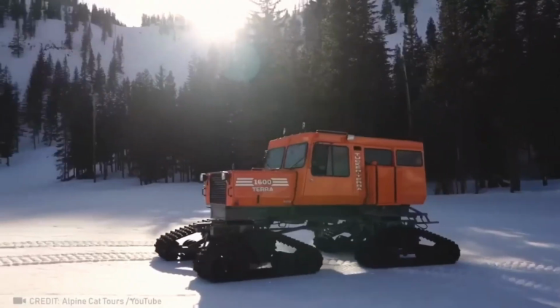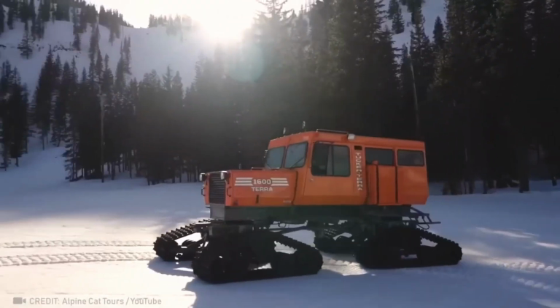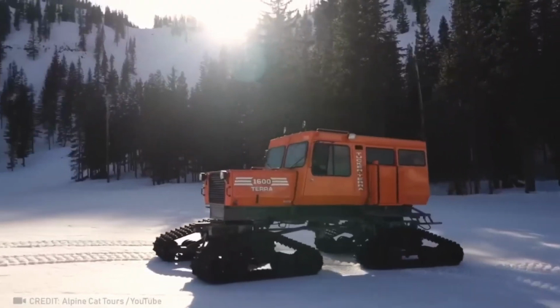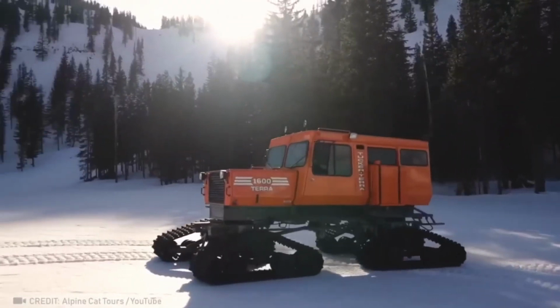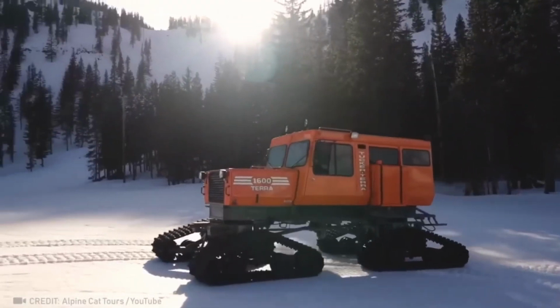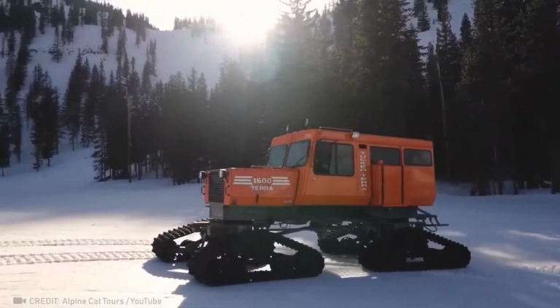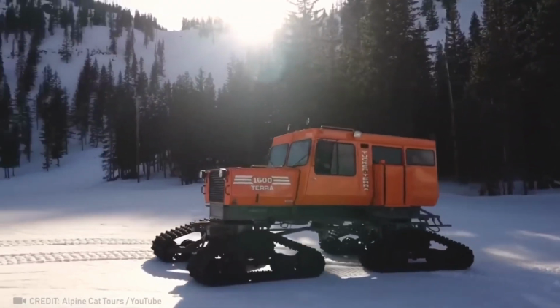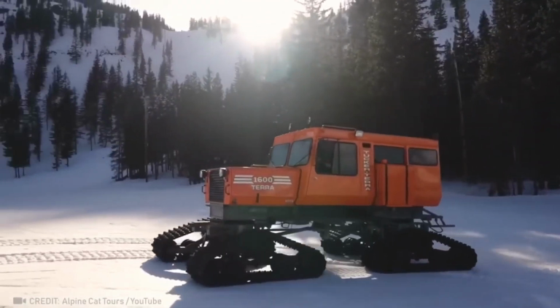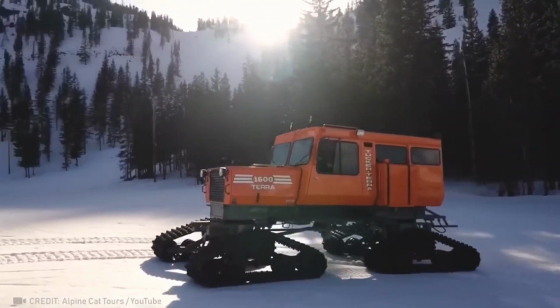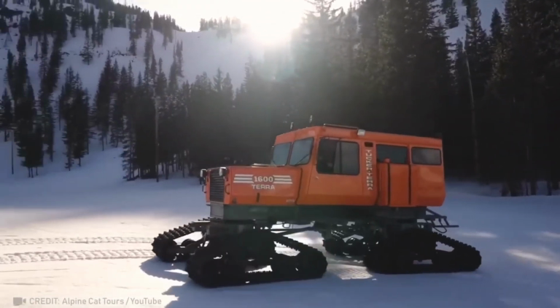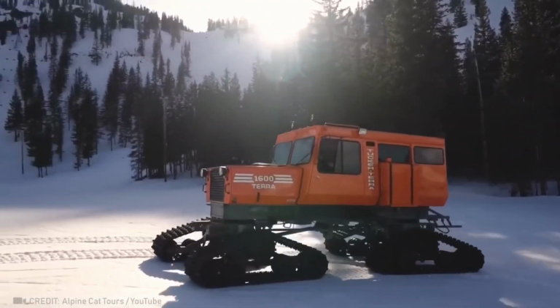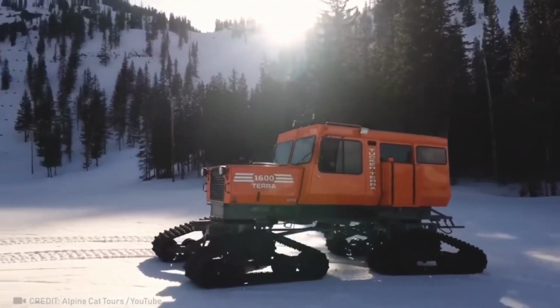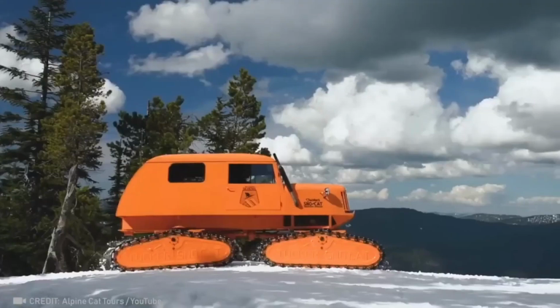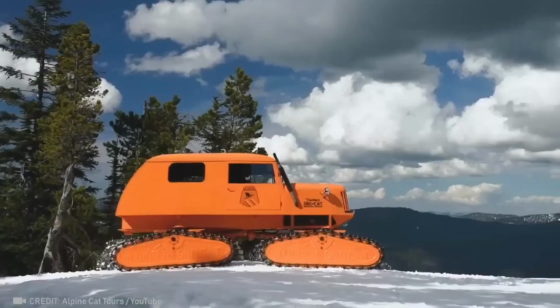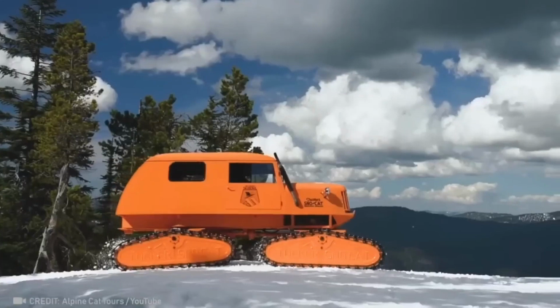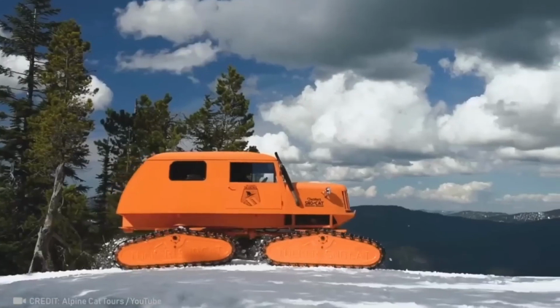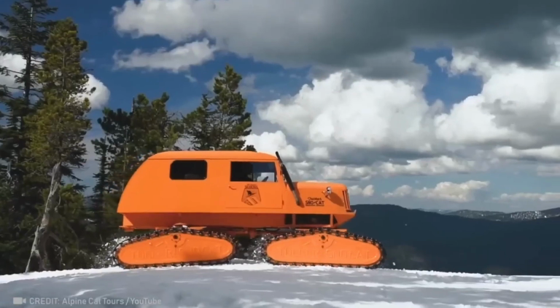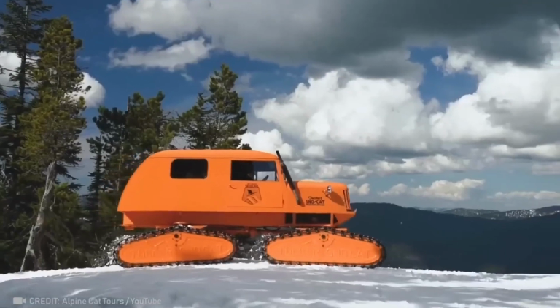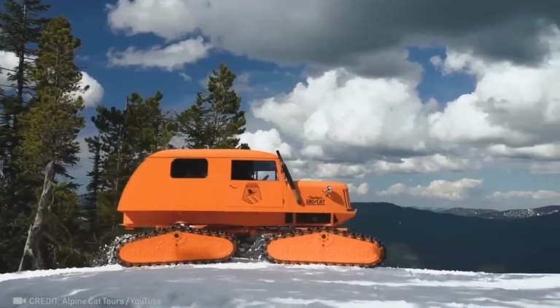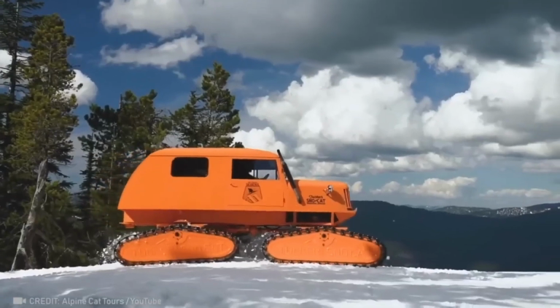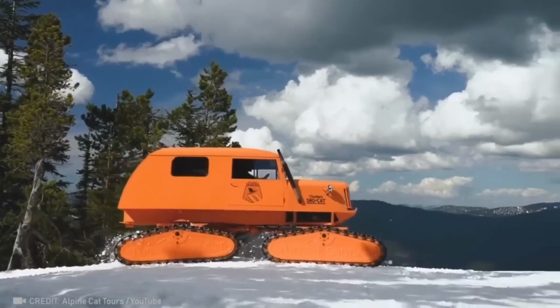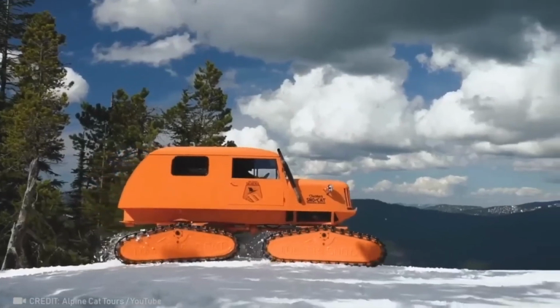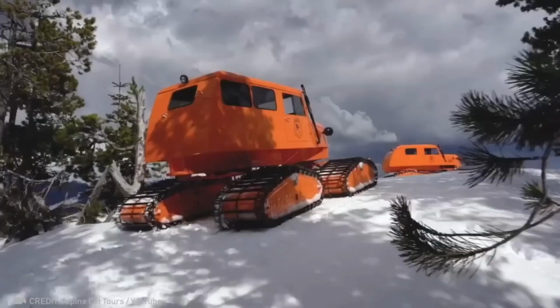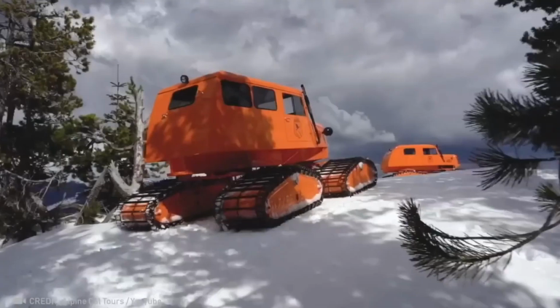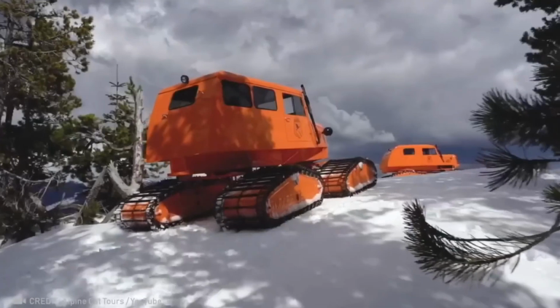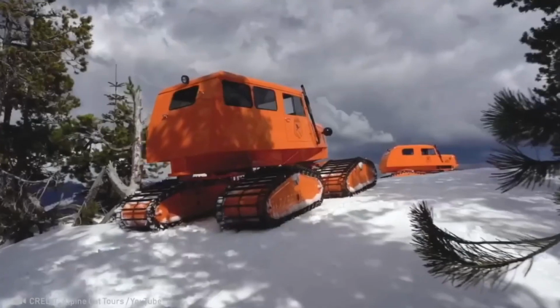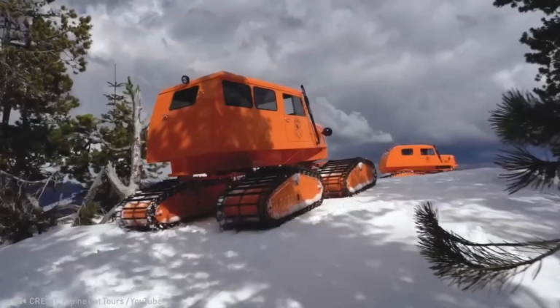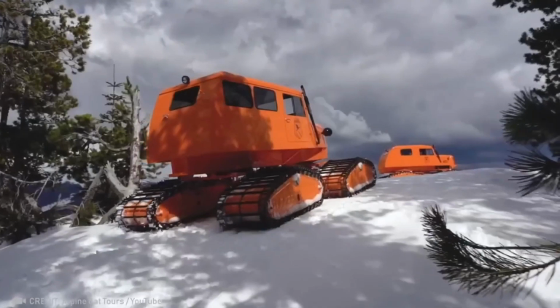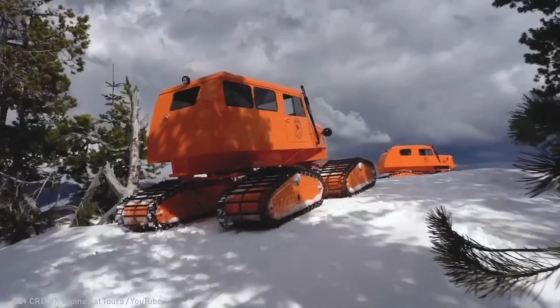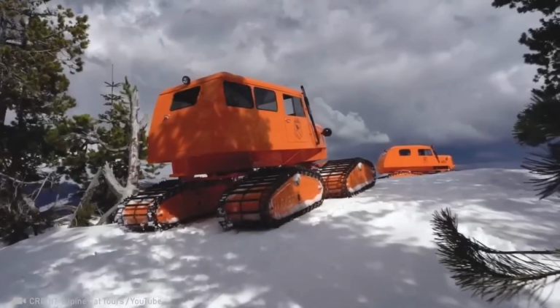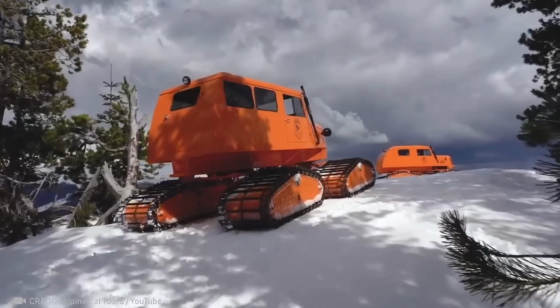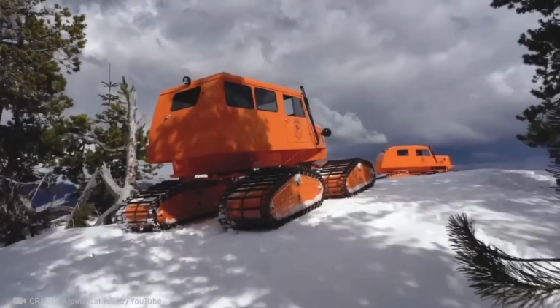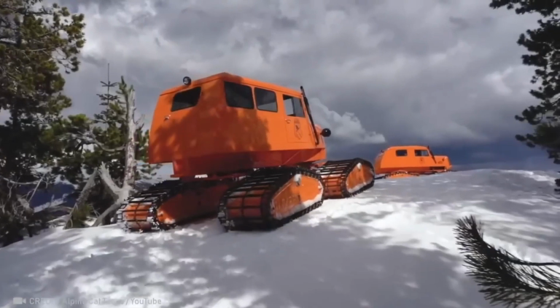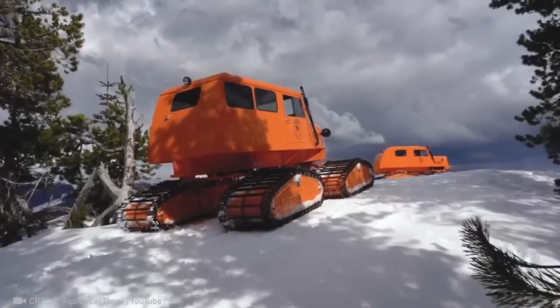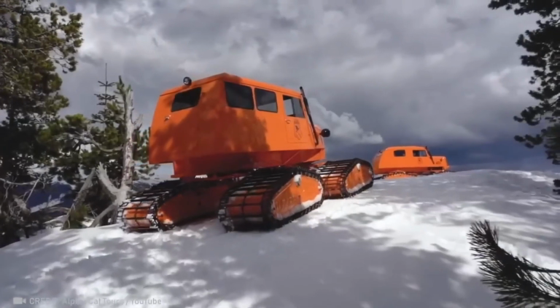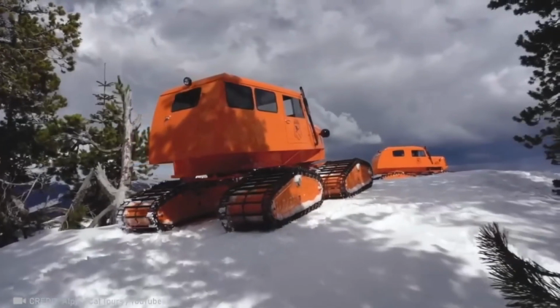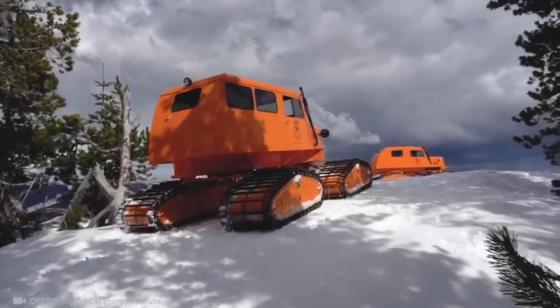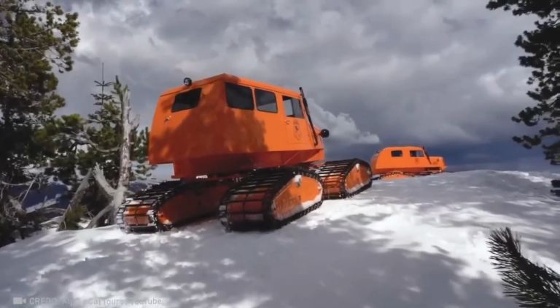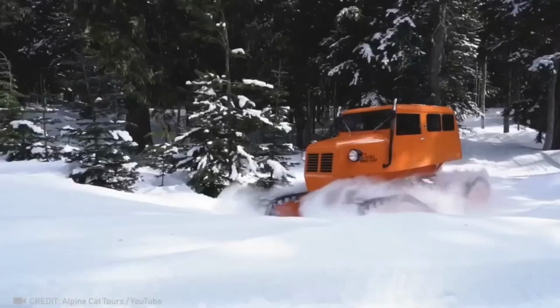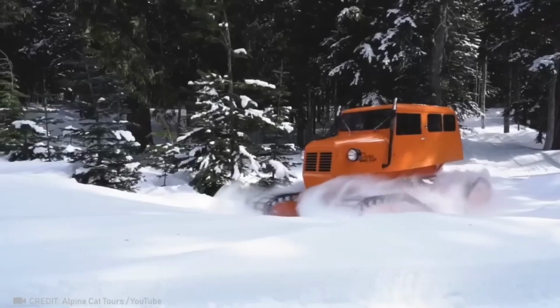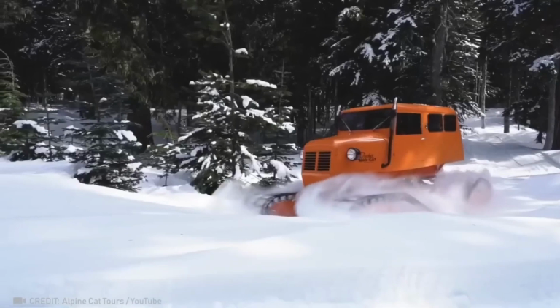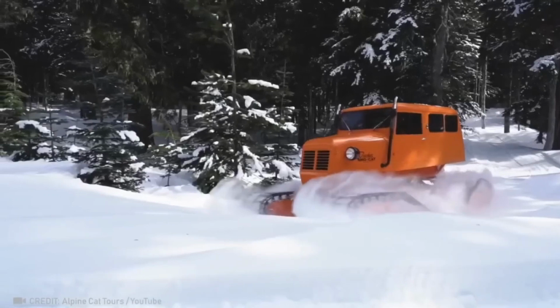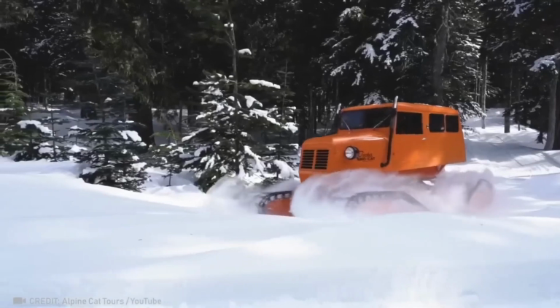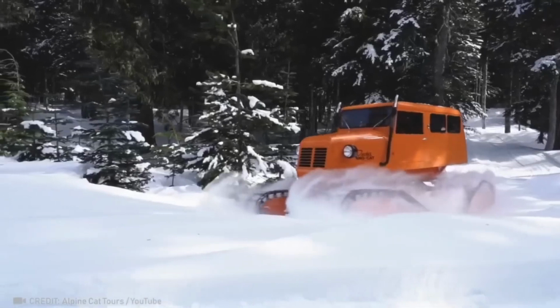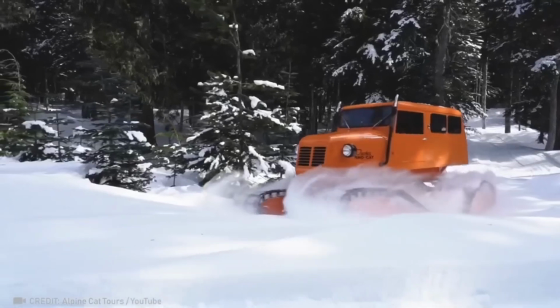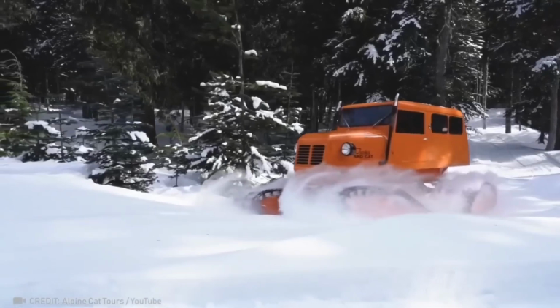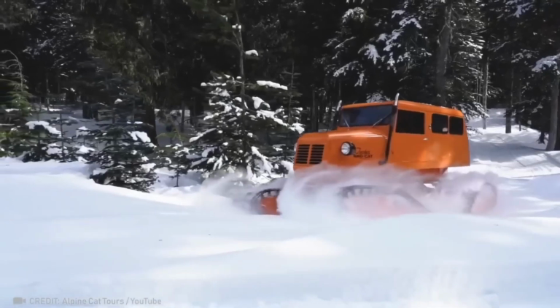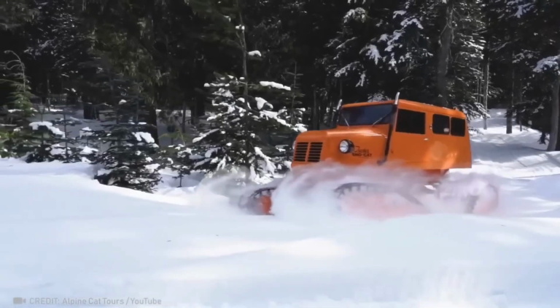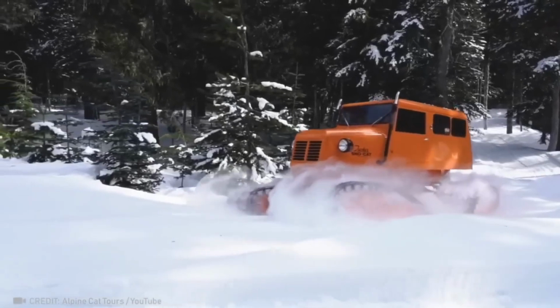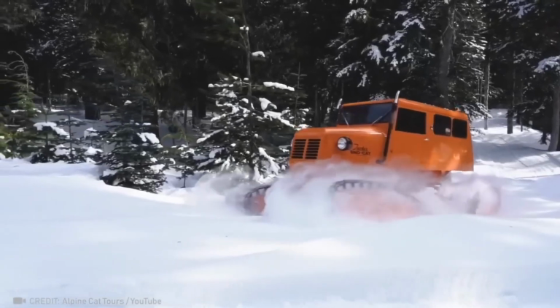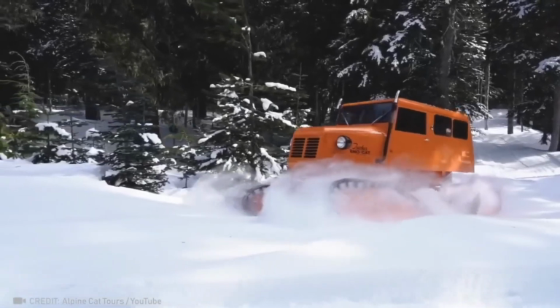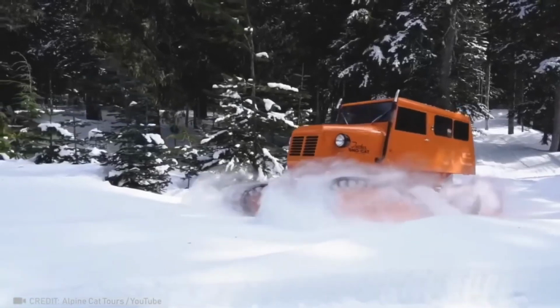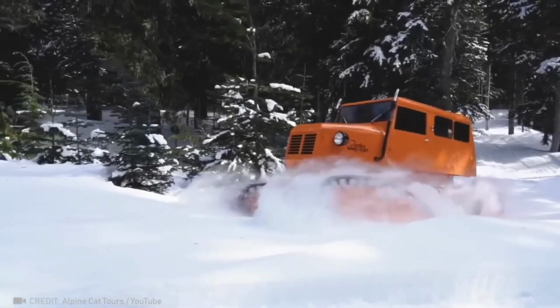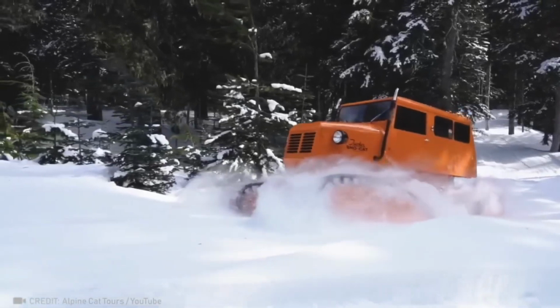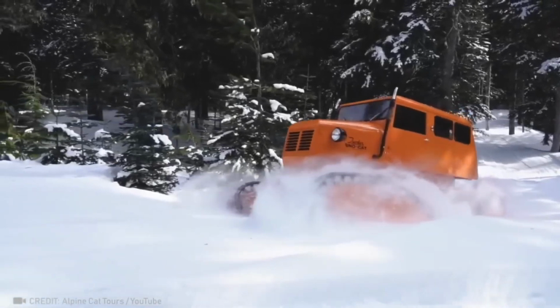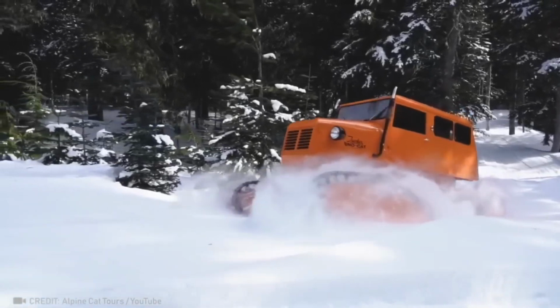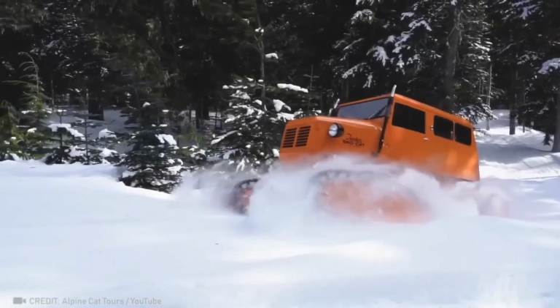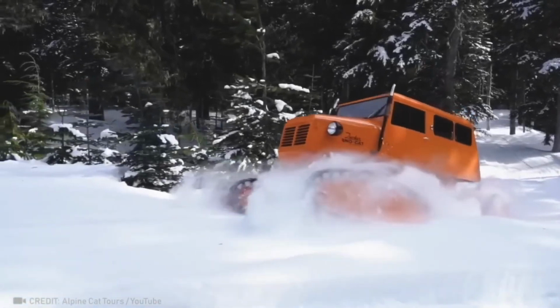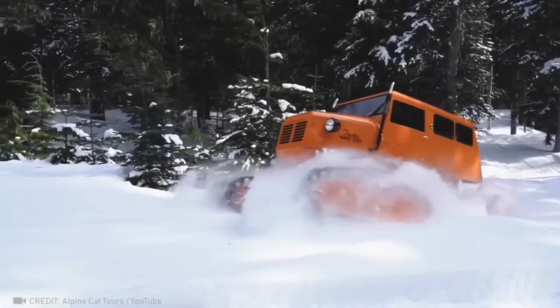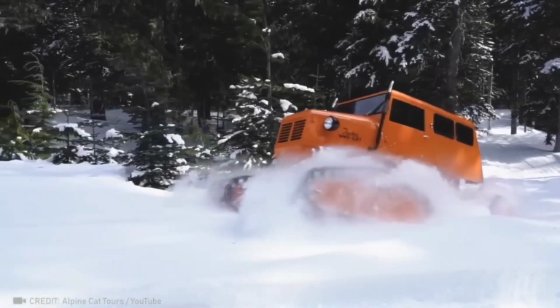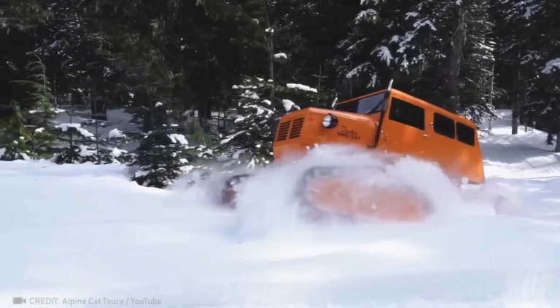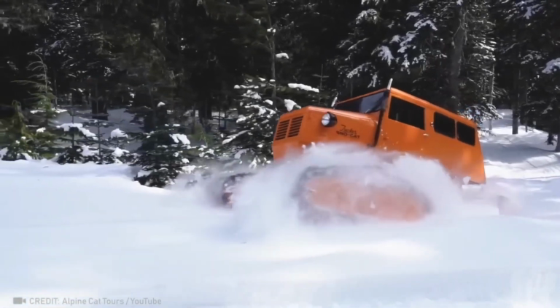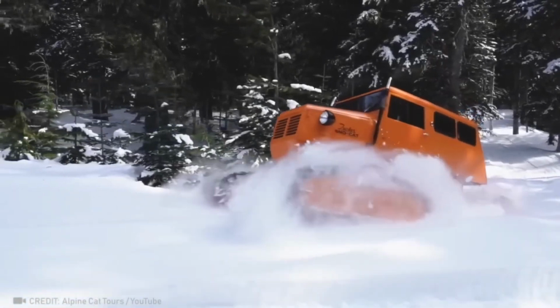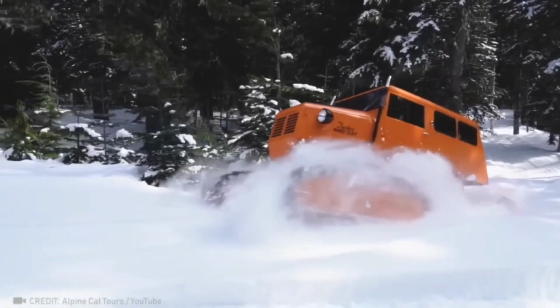Don't be deceived by the vintage look of this snowmobile, because its capabilities are 100 times better than you'd expect.